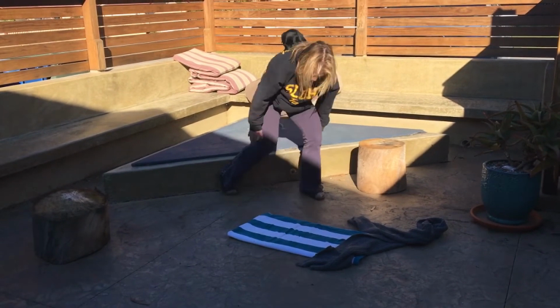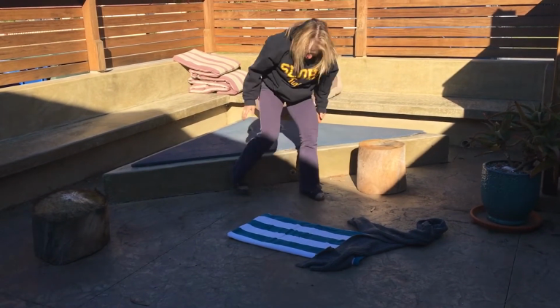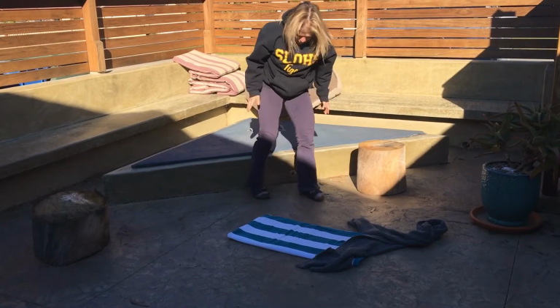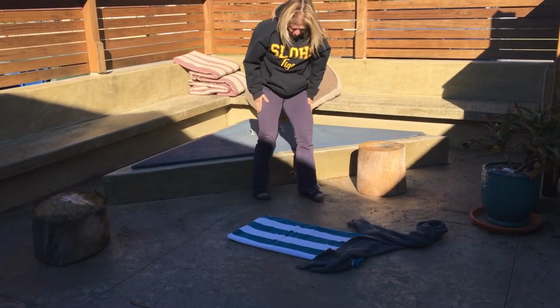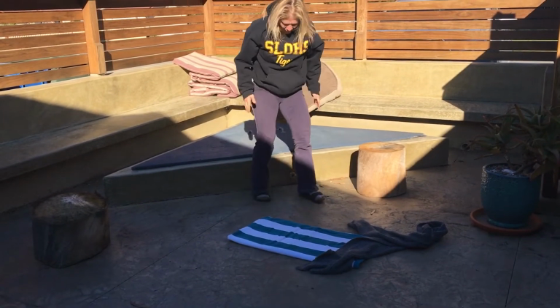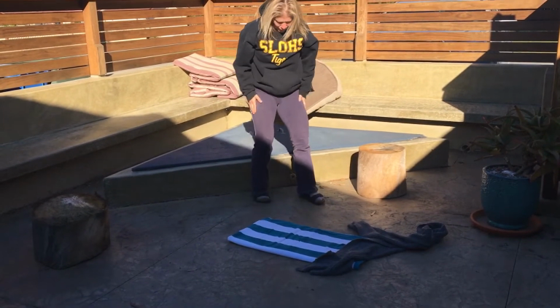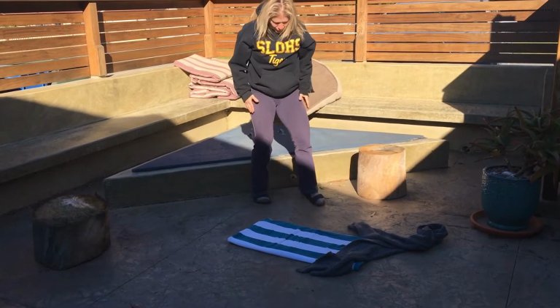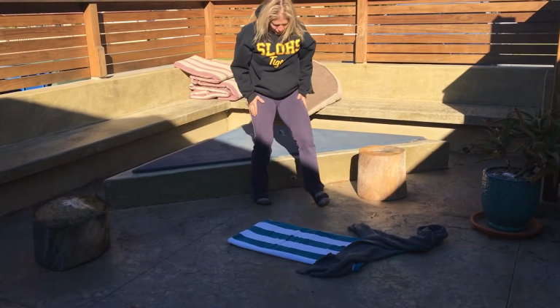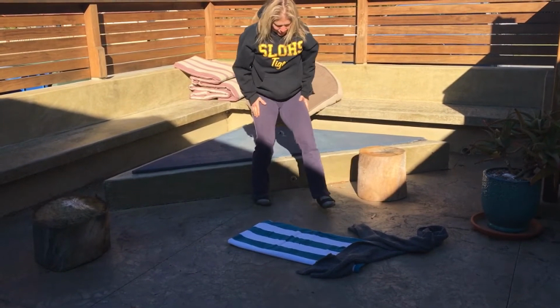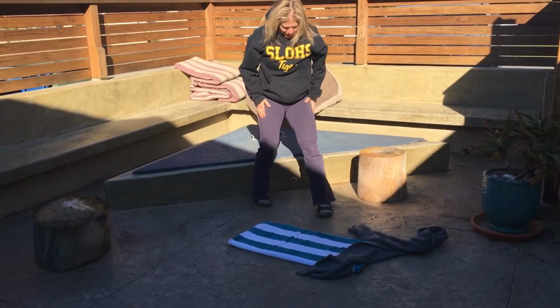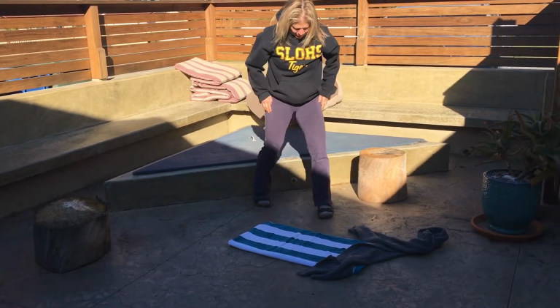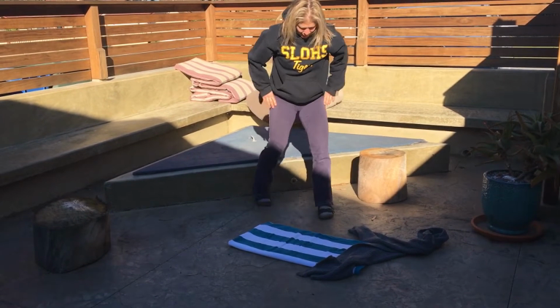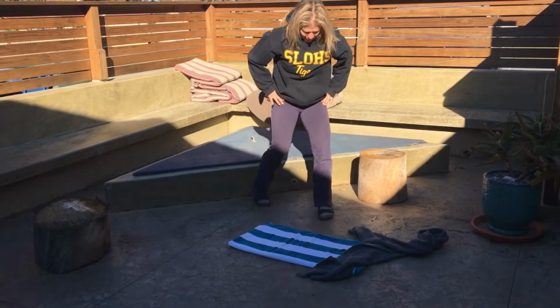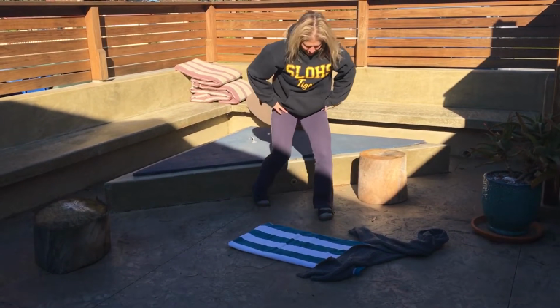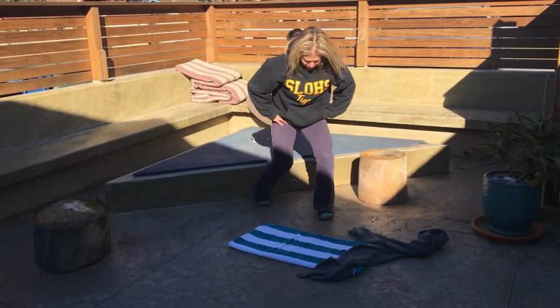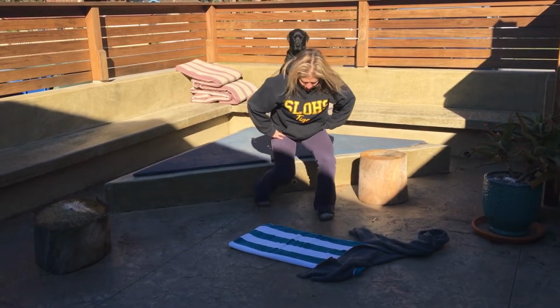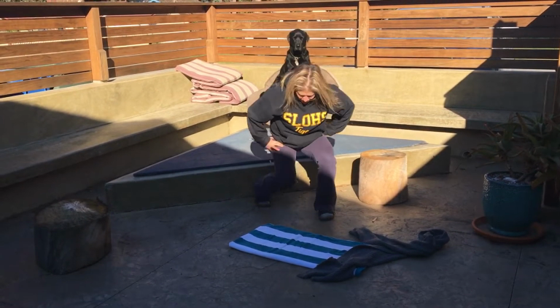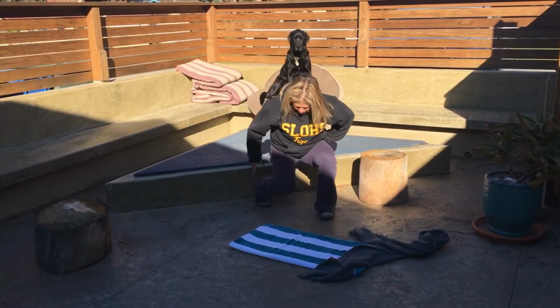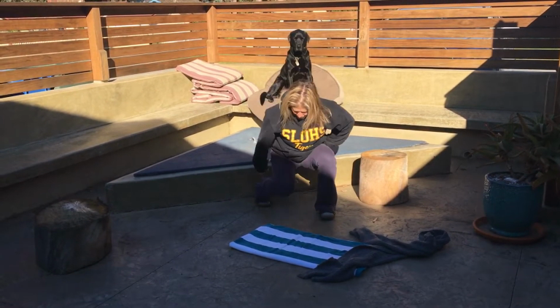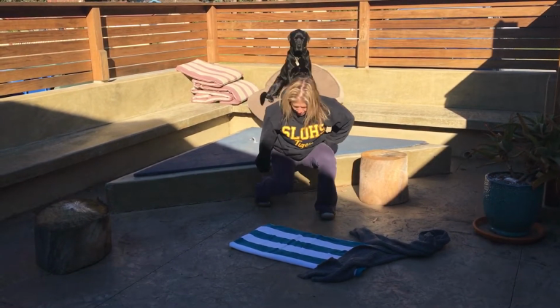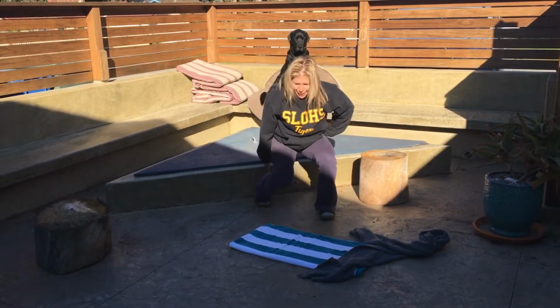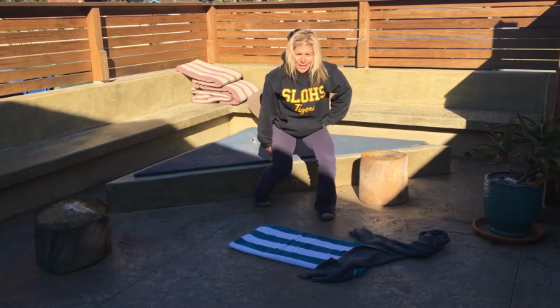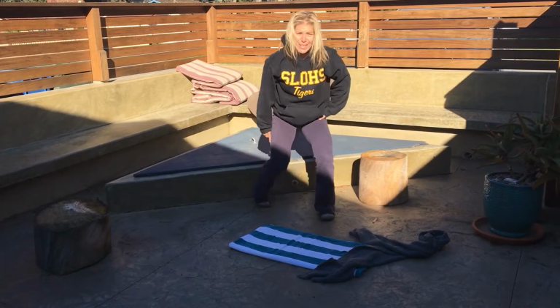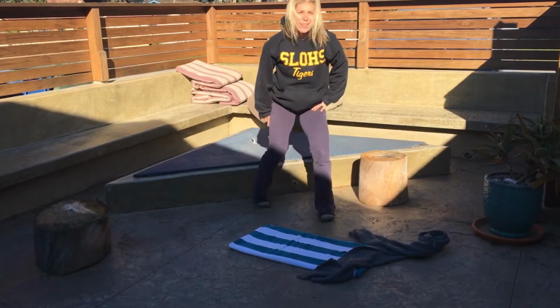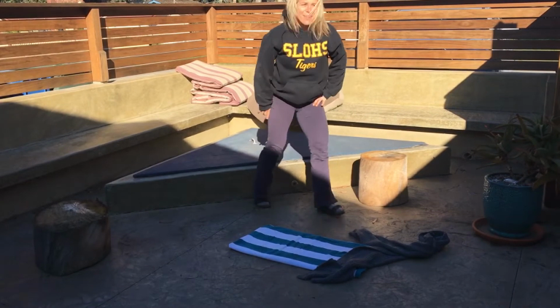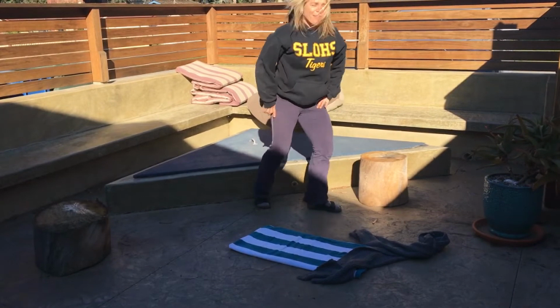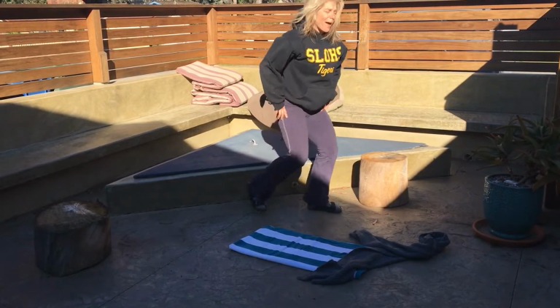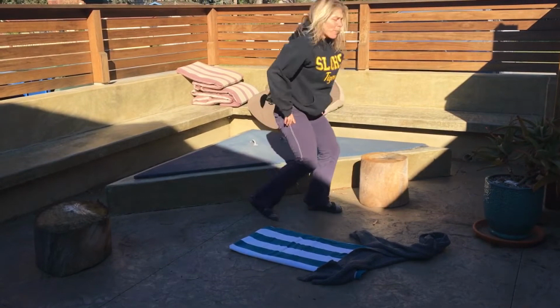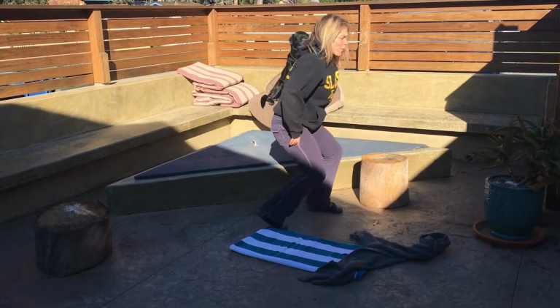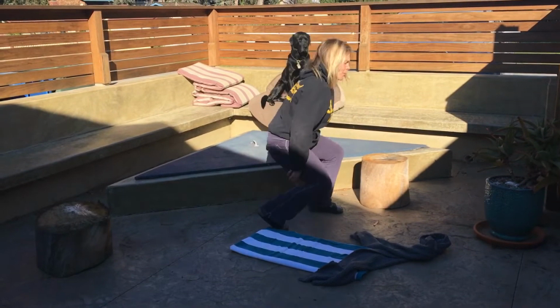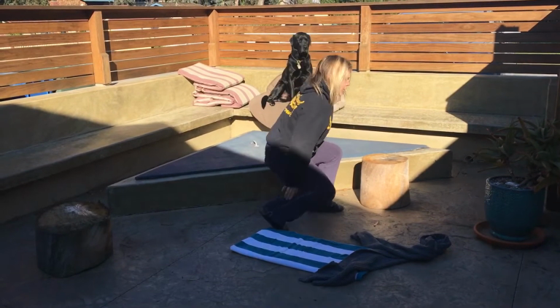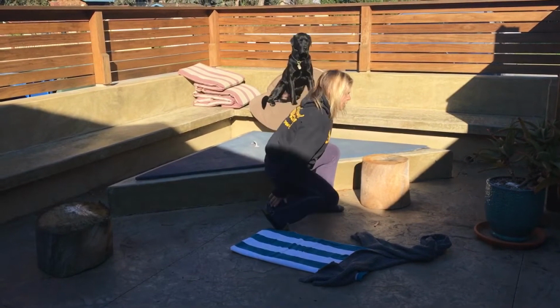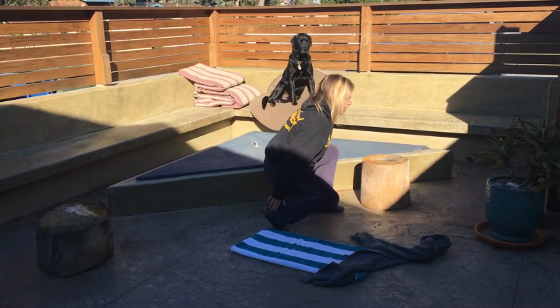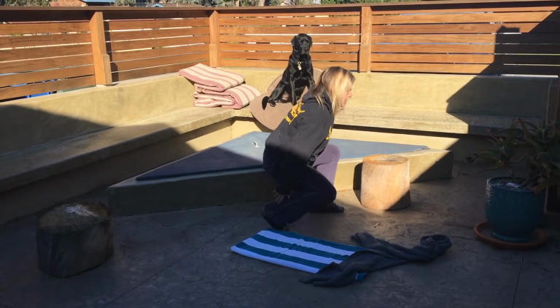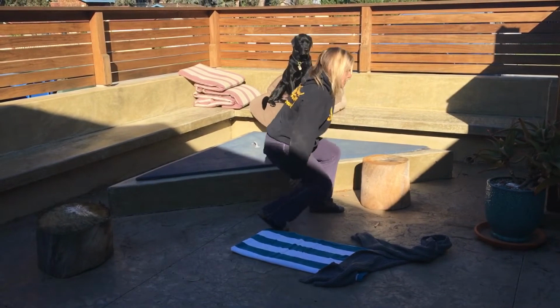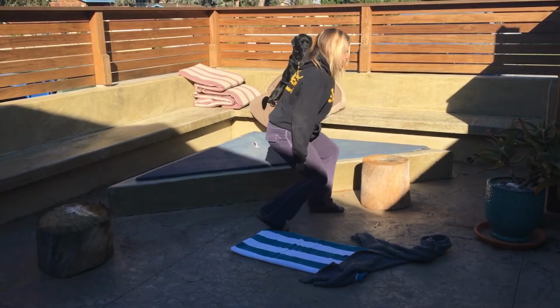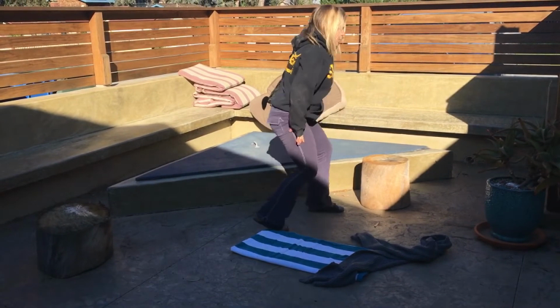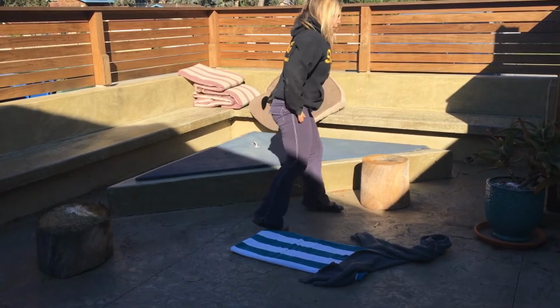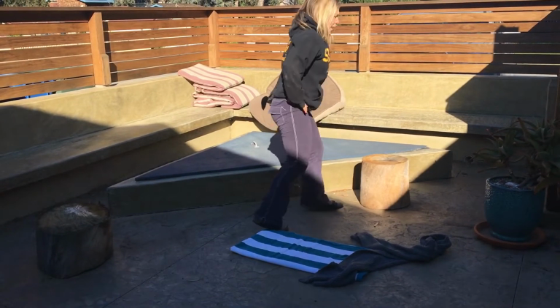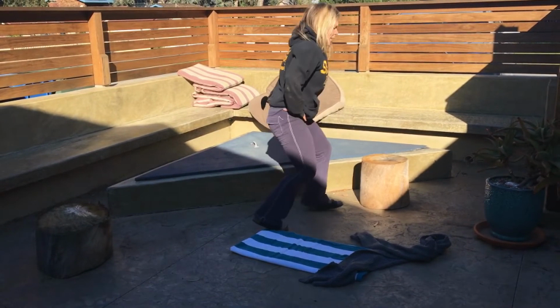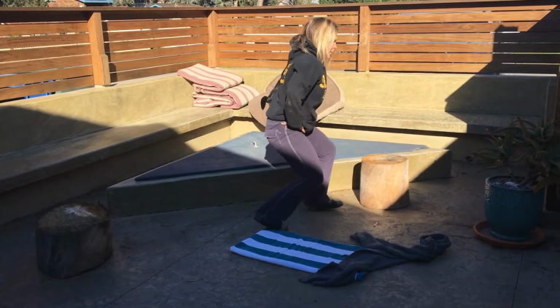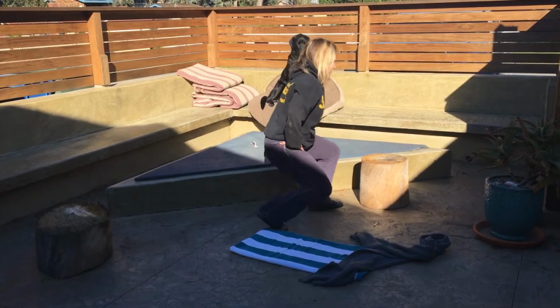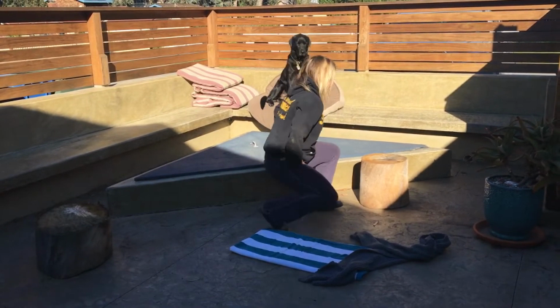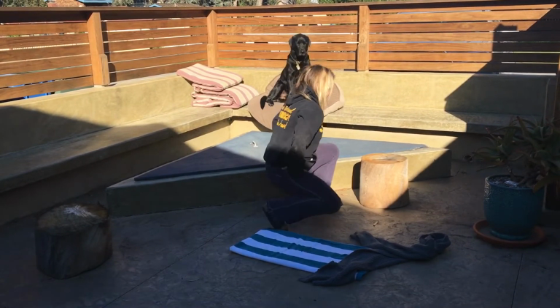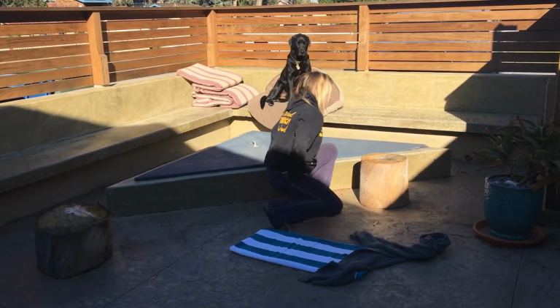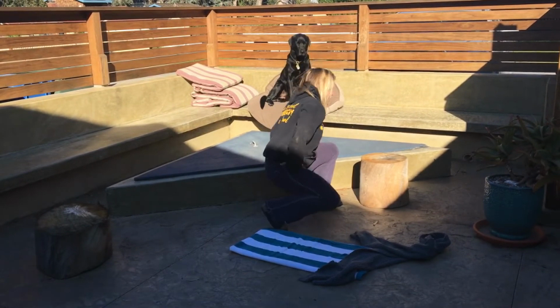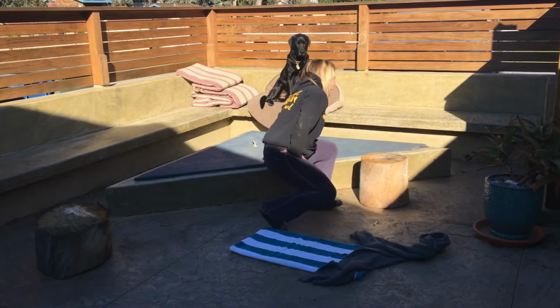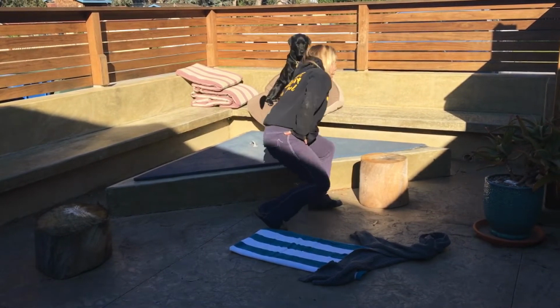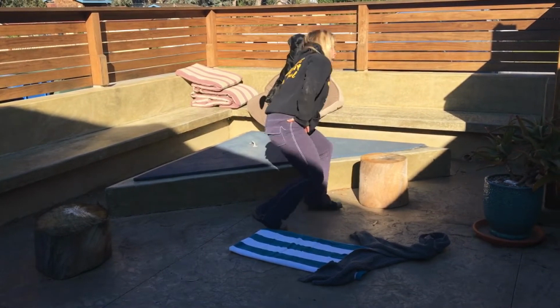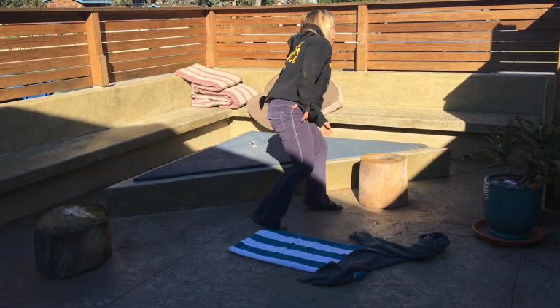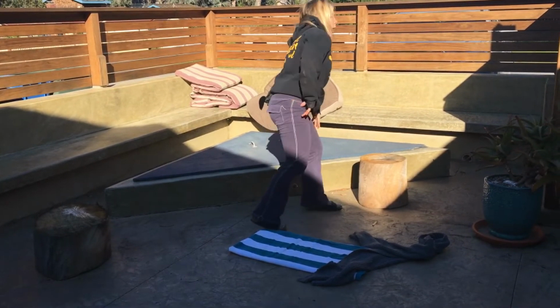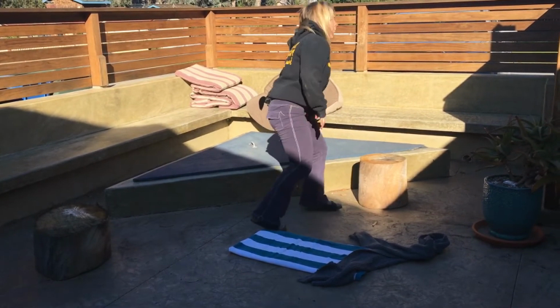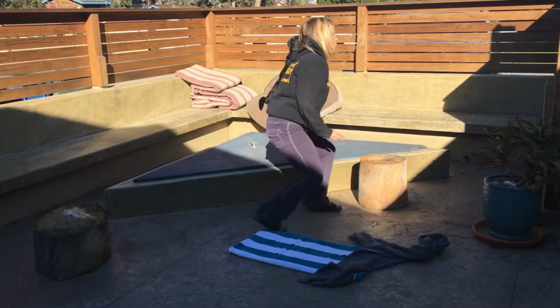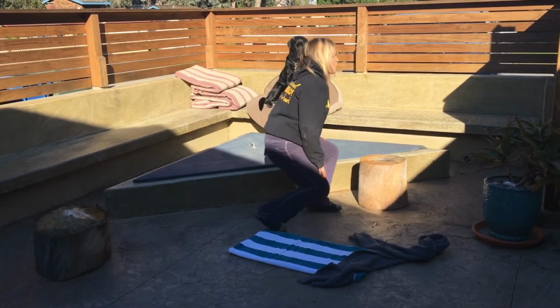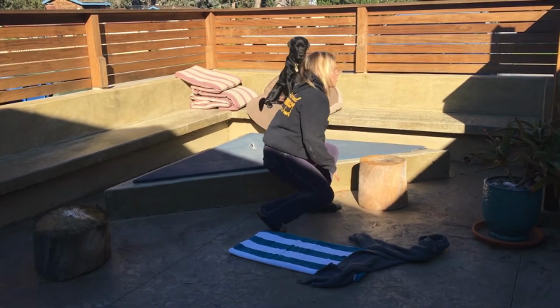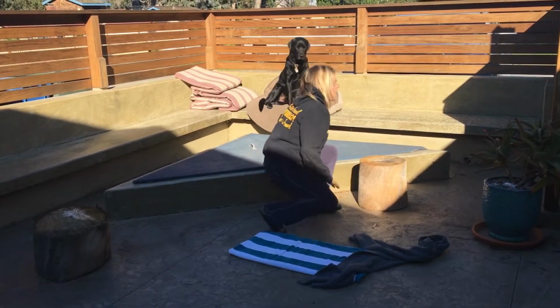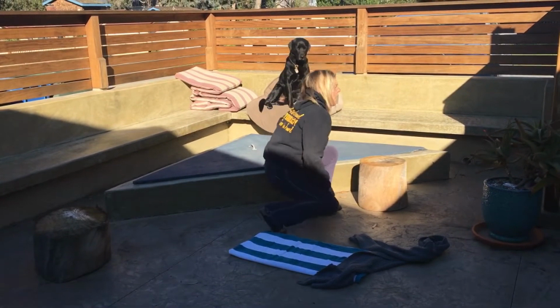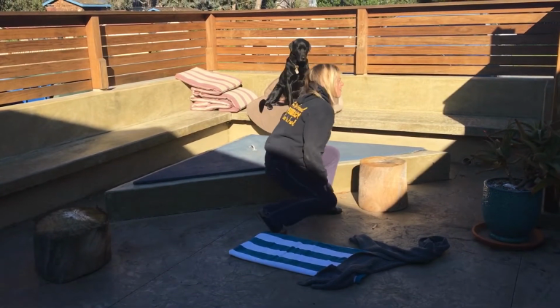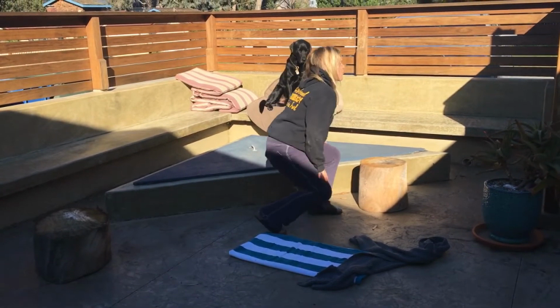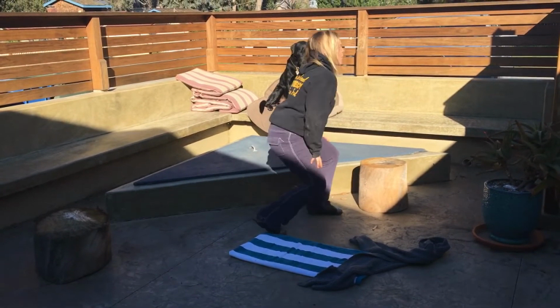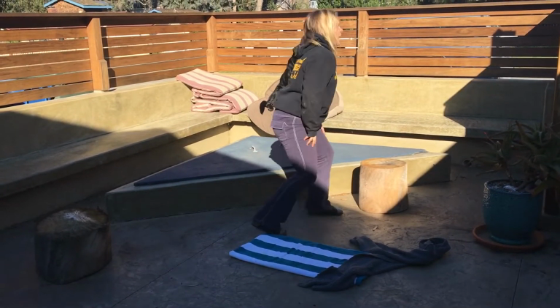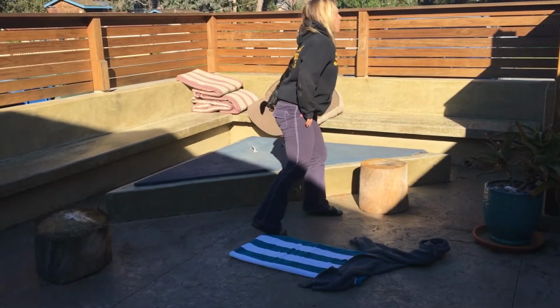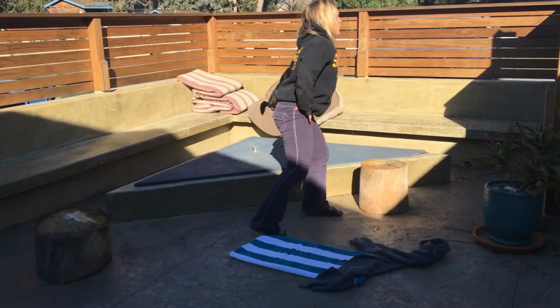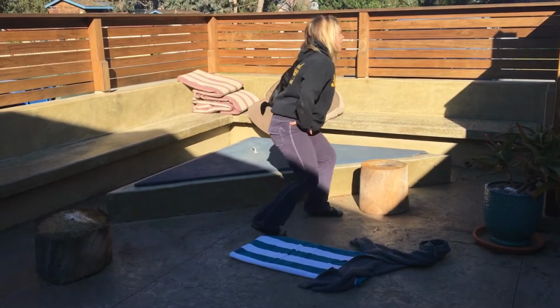Other staggered, medium stance. Back heel is up — see that? I'm pushing back through the back foot.